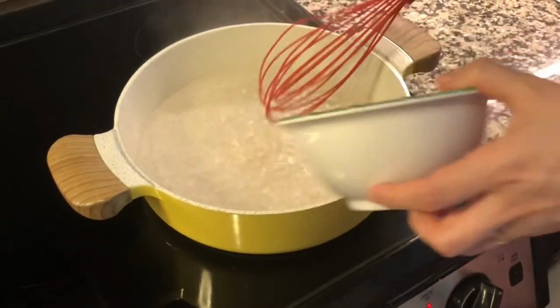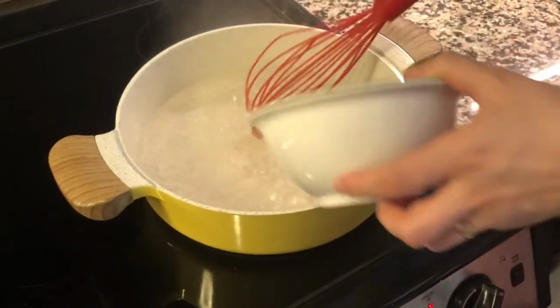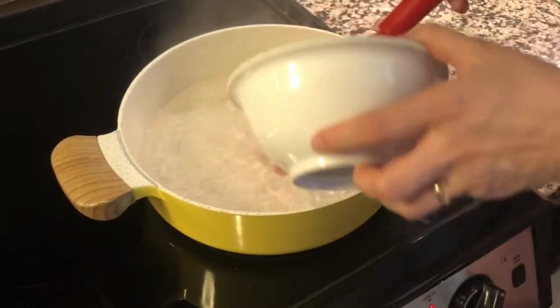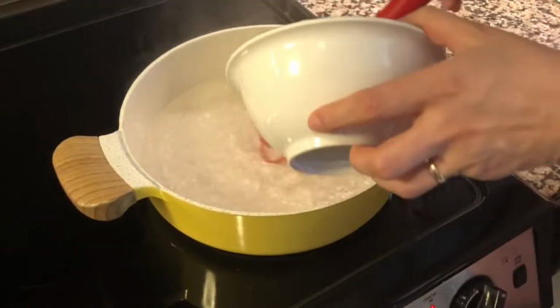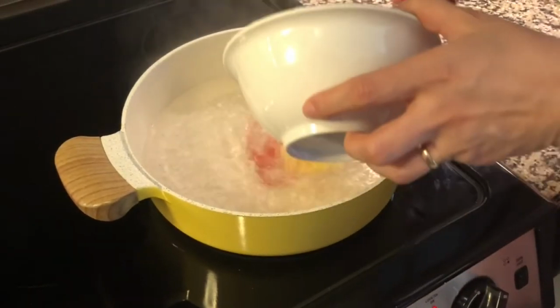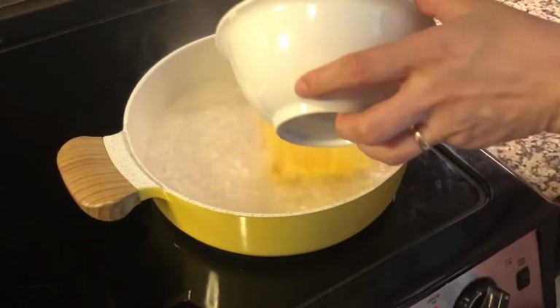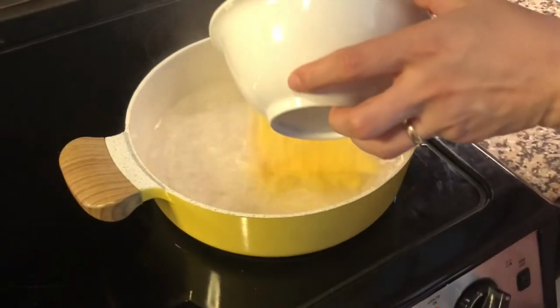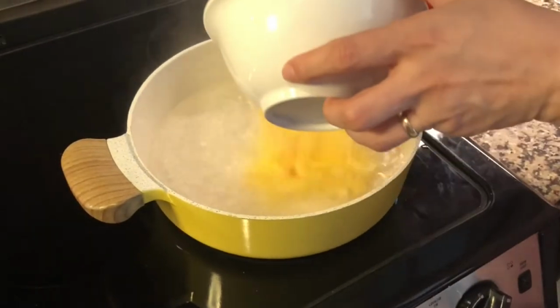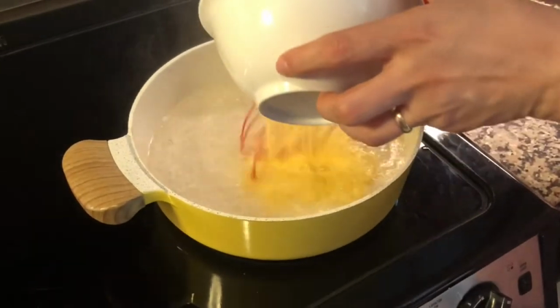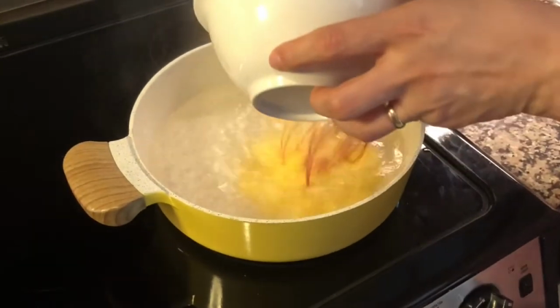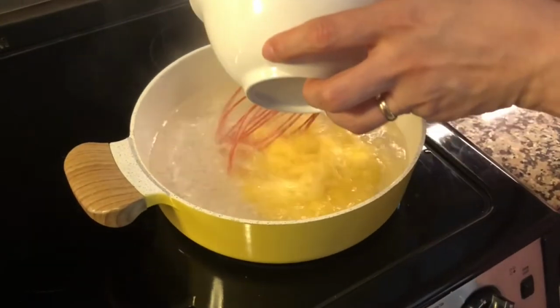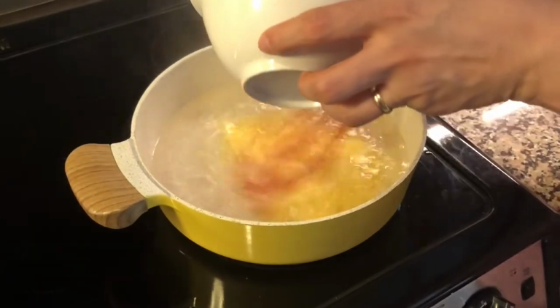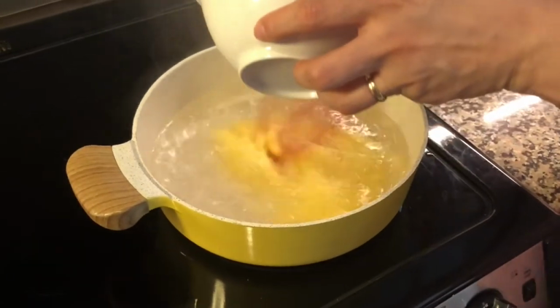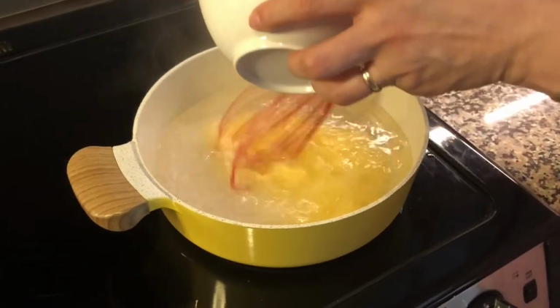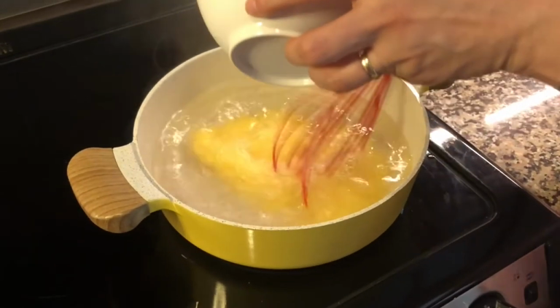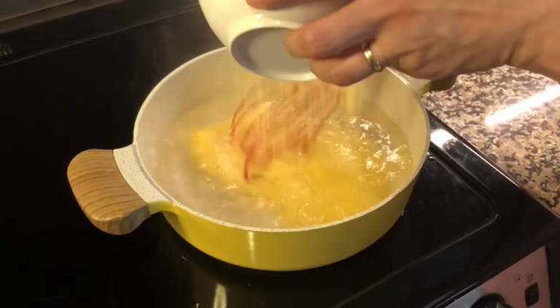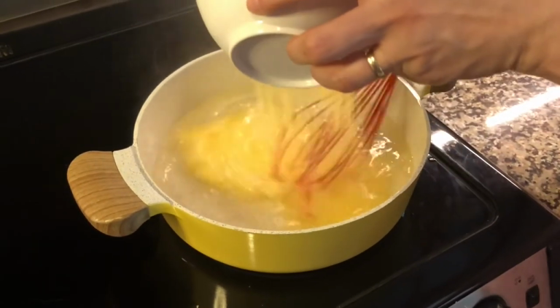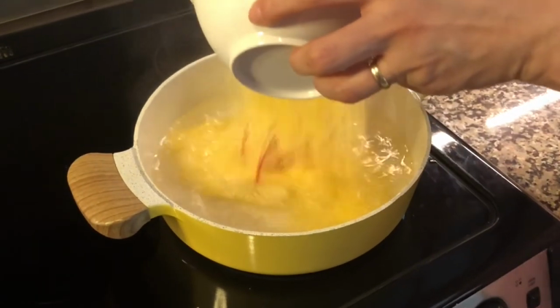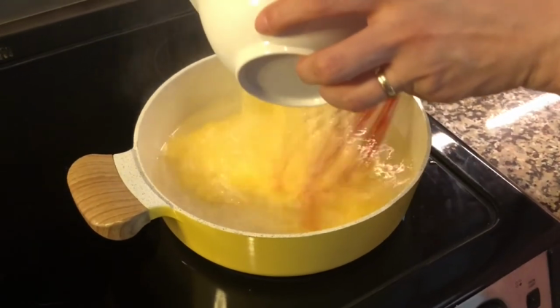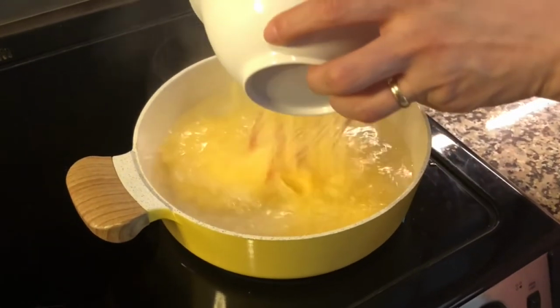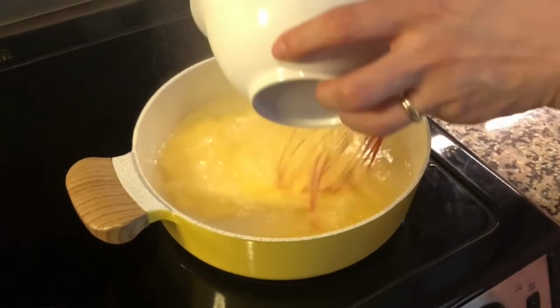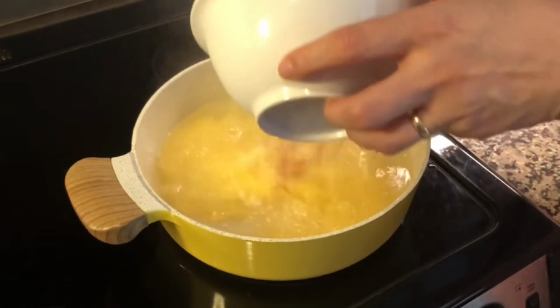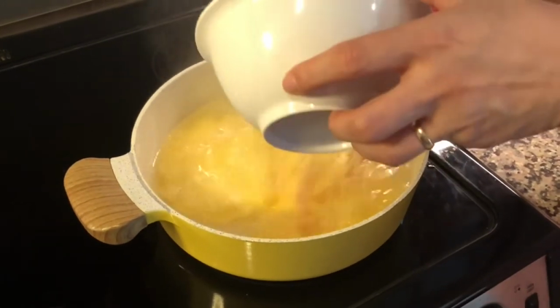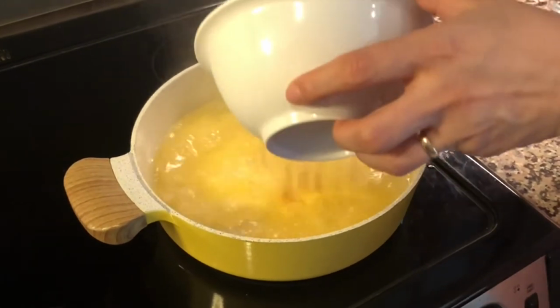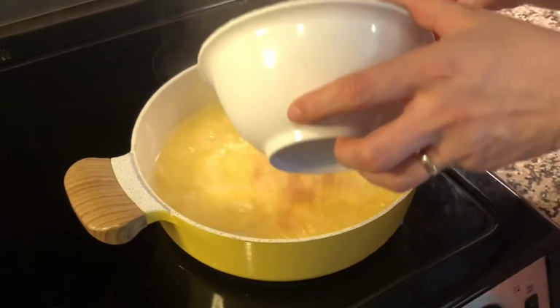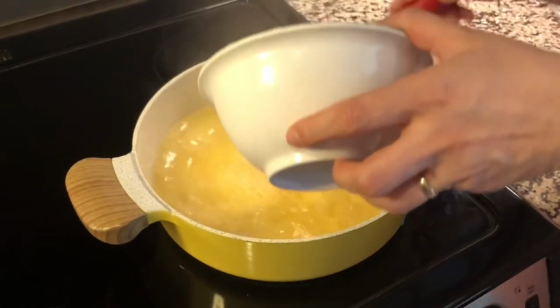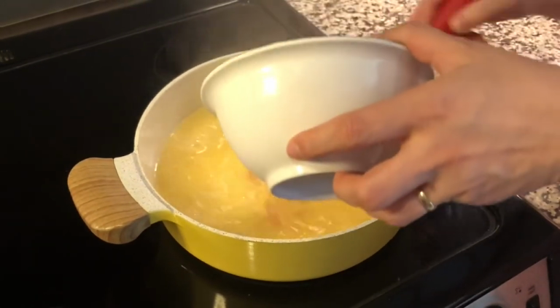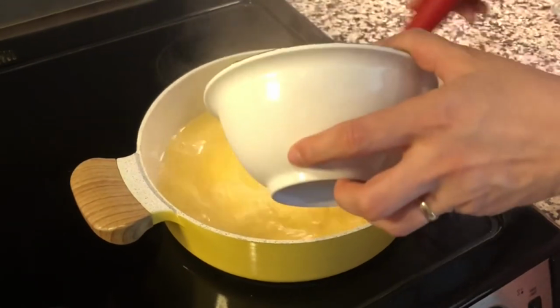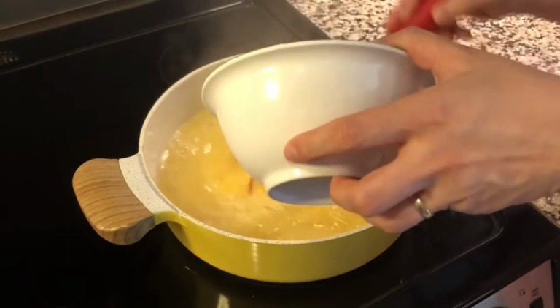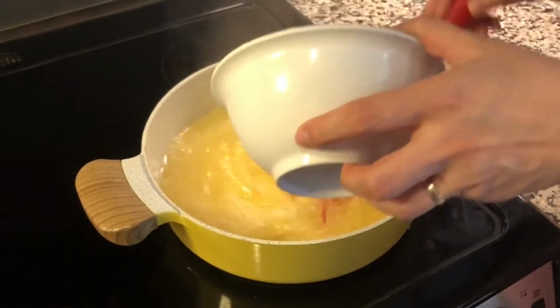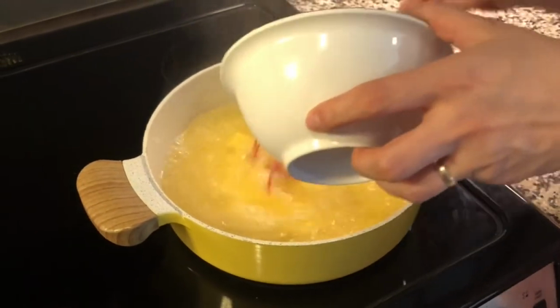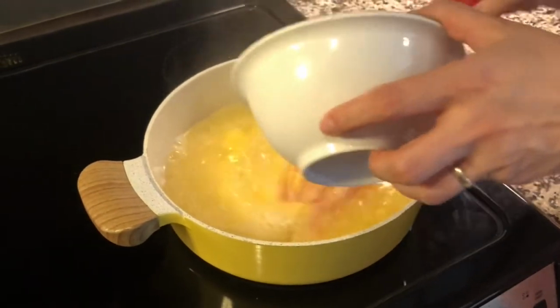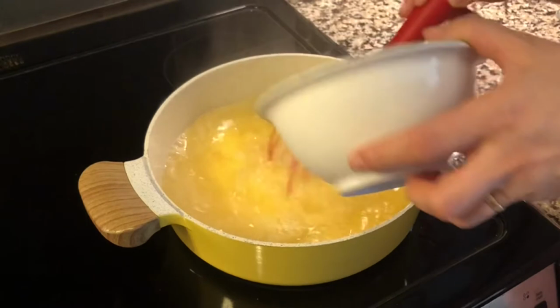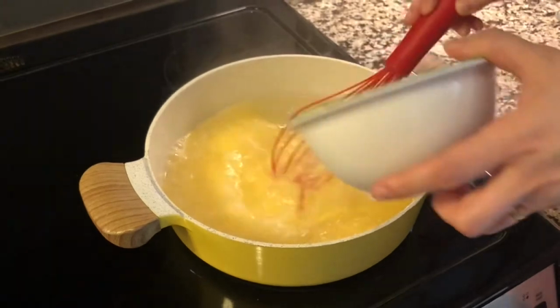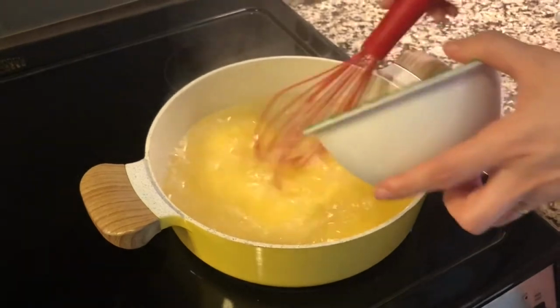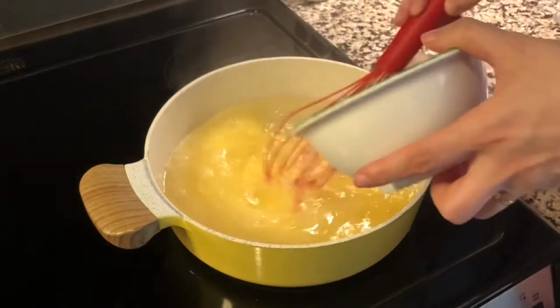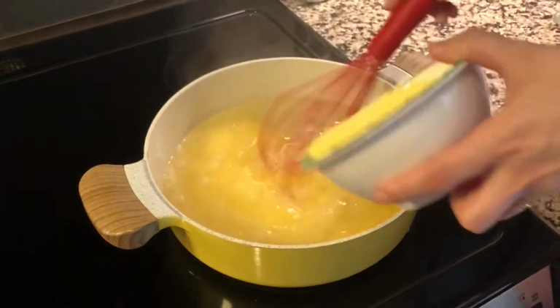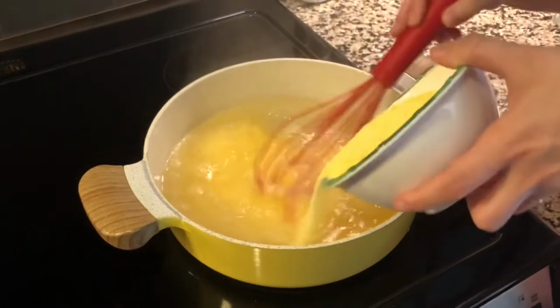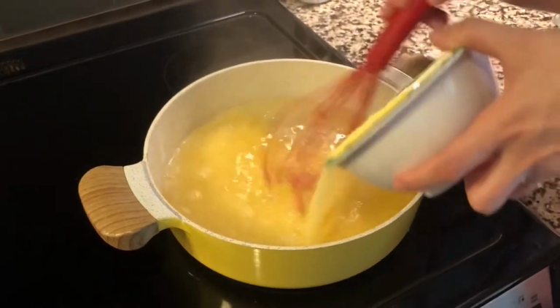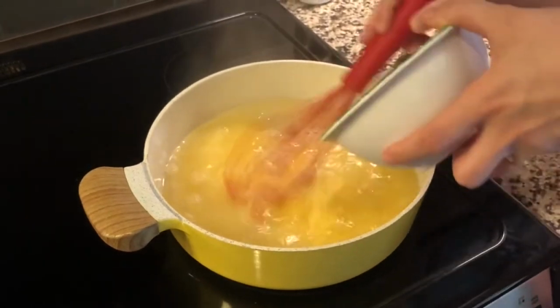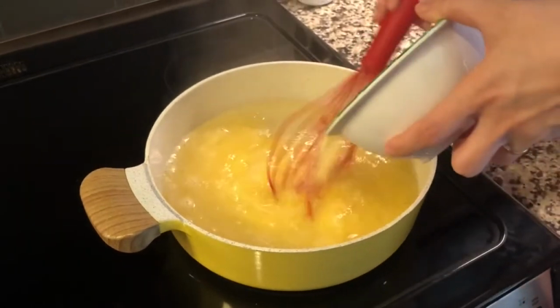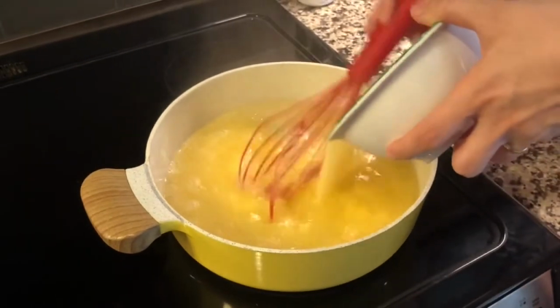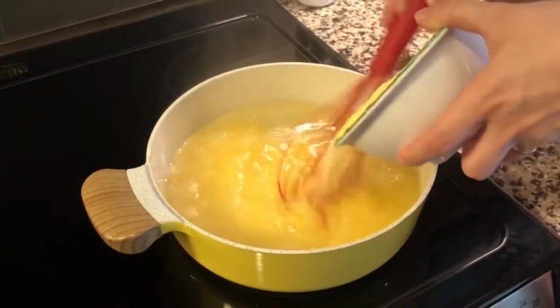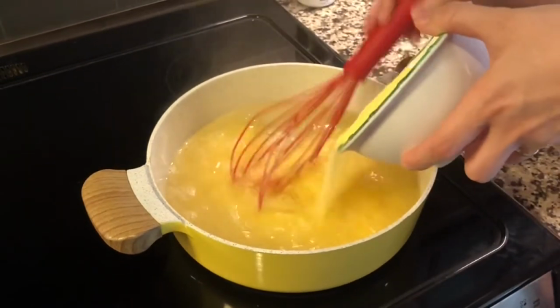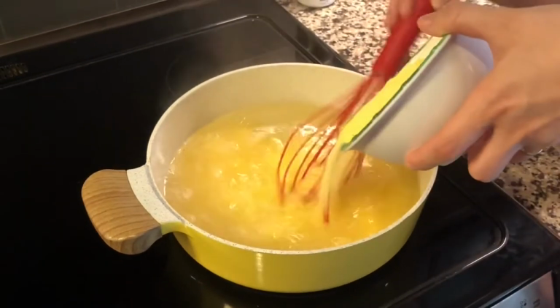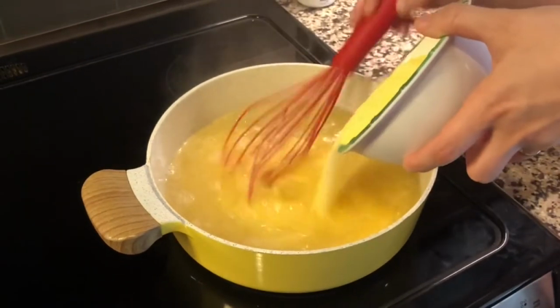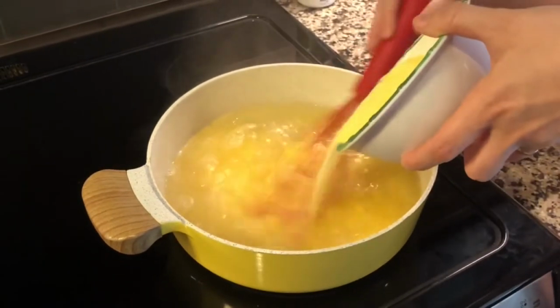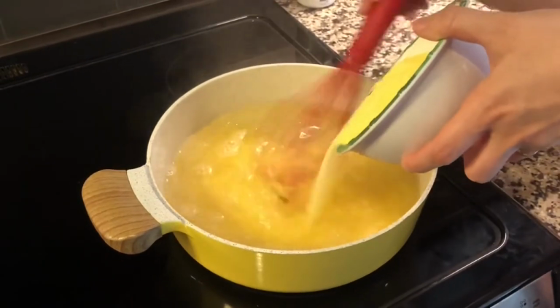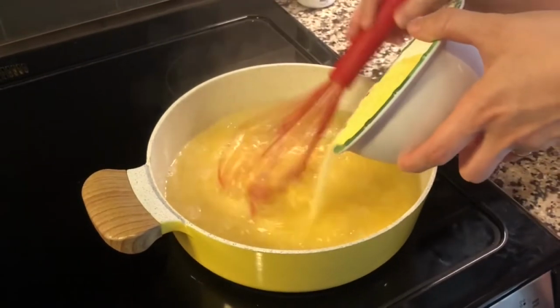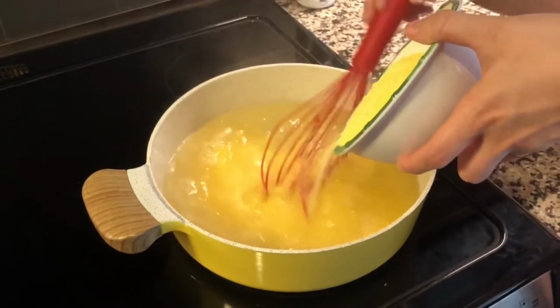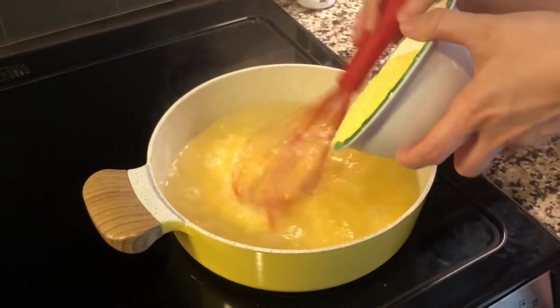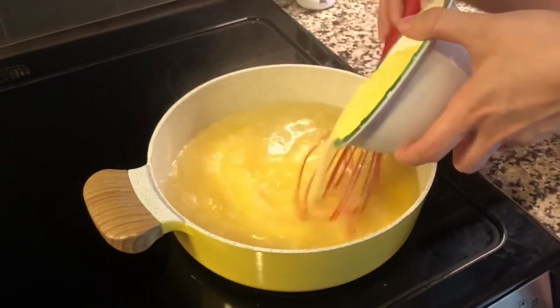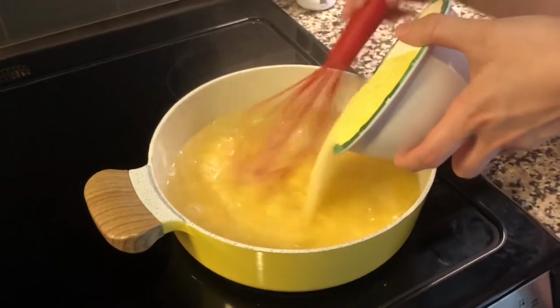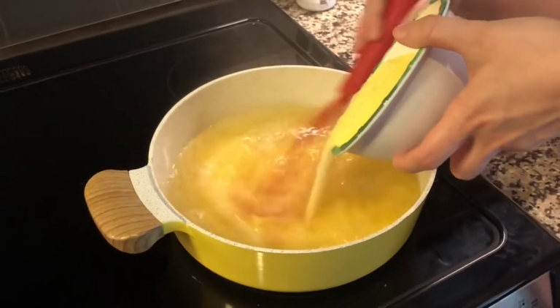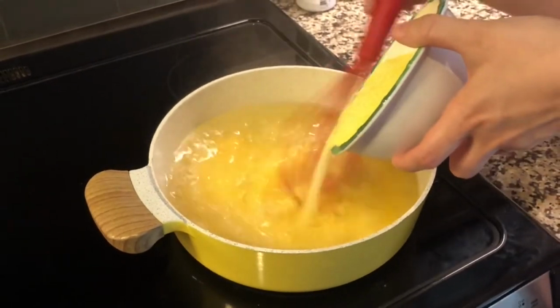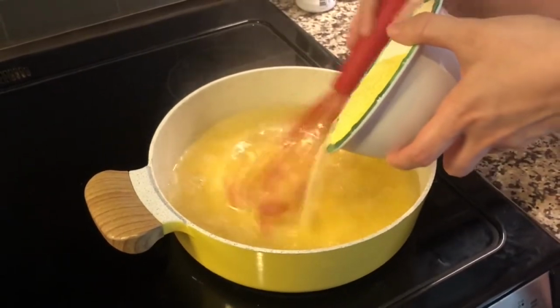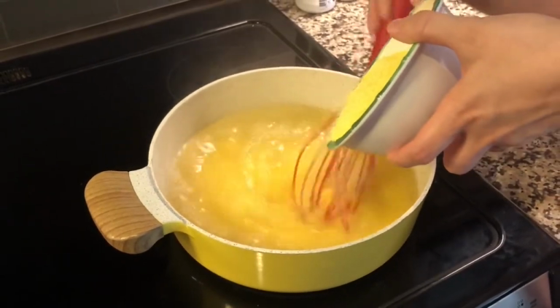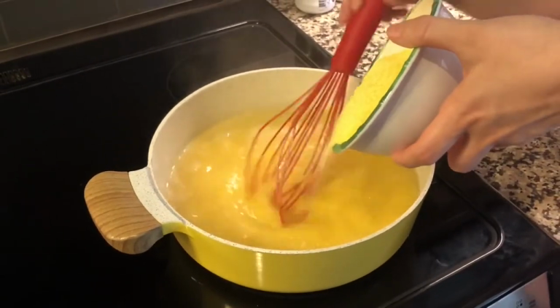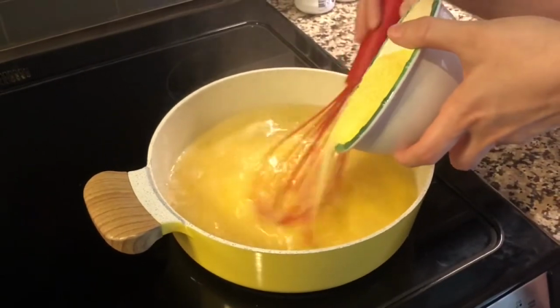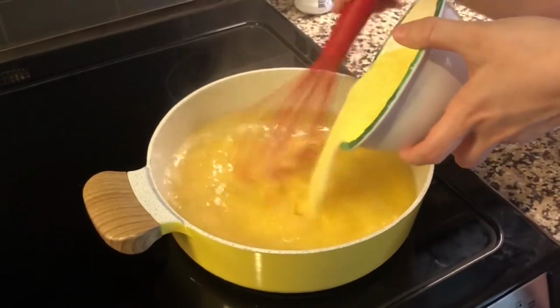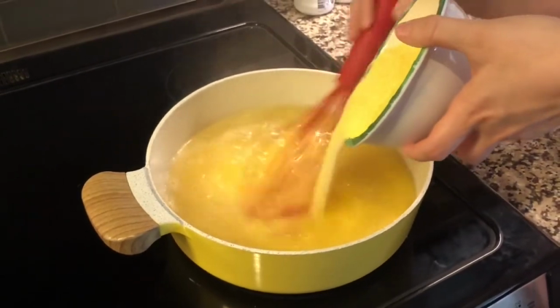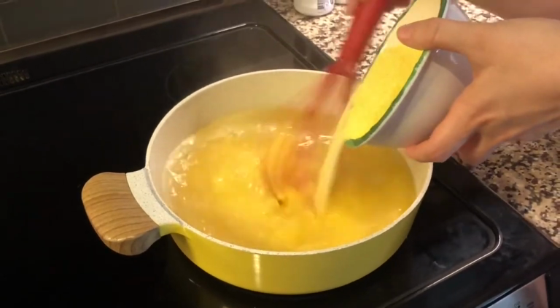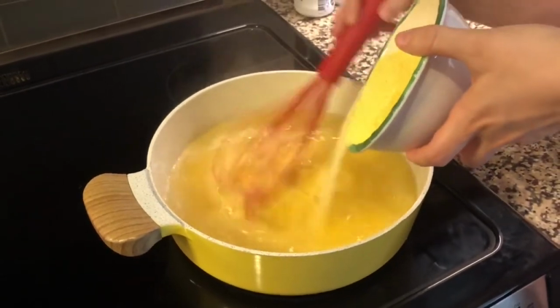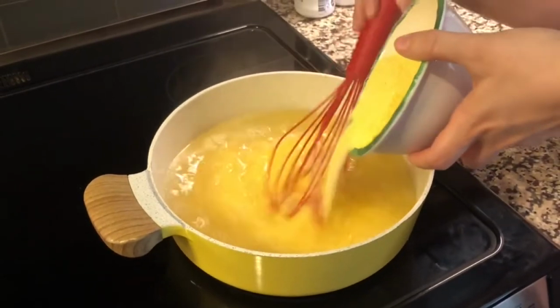When the water starts boiling, turn the heat to medium and sprinkle the cornmeal into the water, stirring continuously with a whisk.